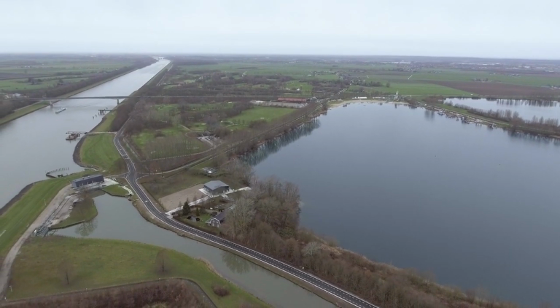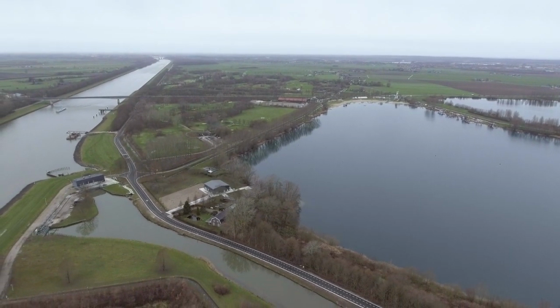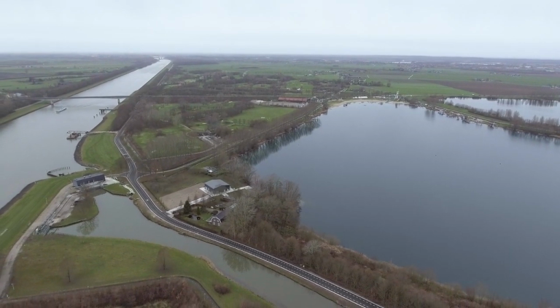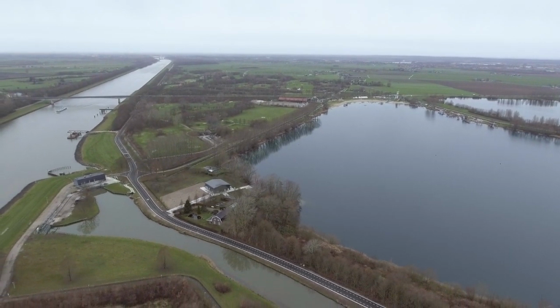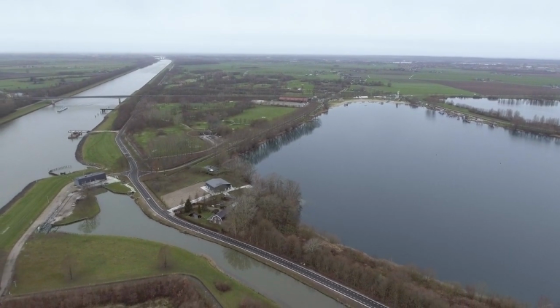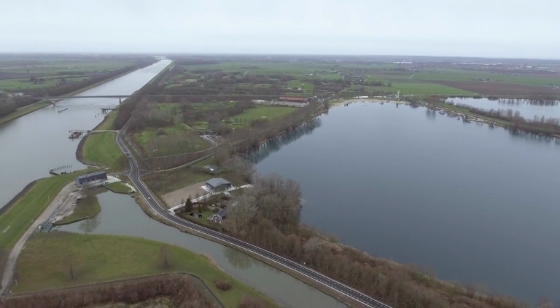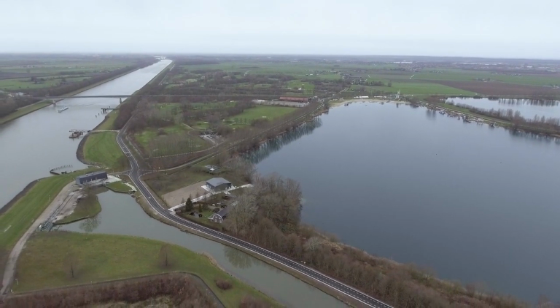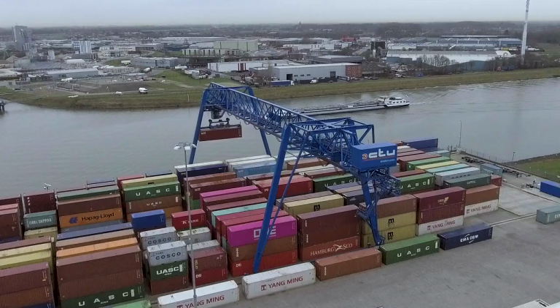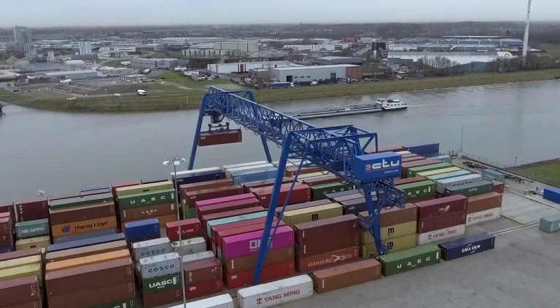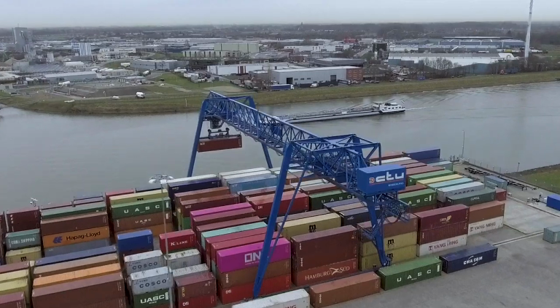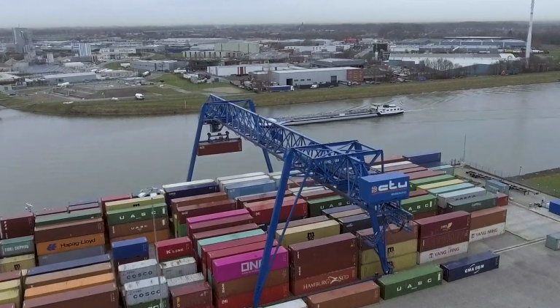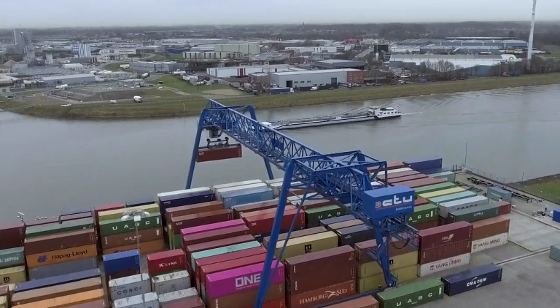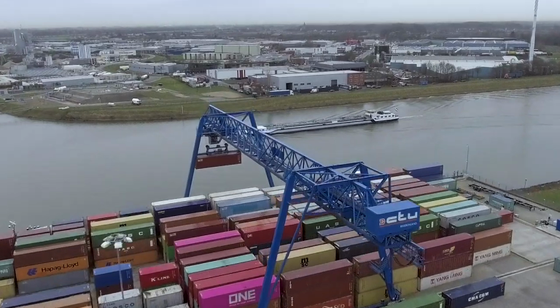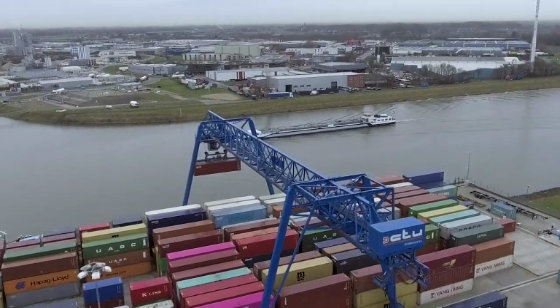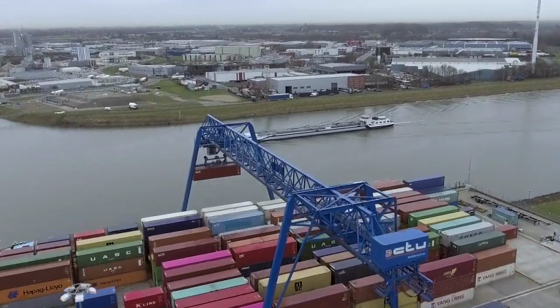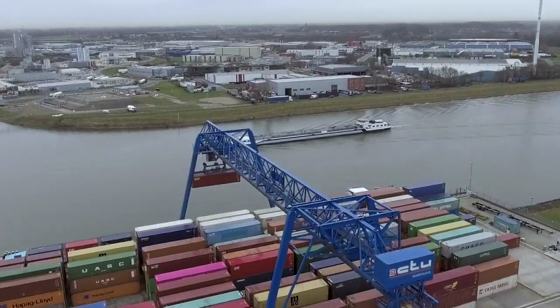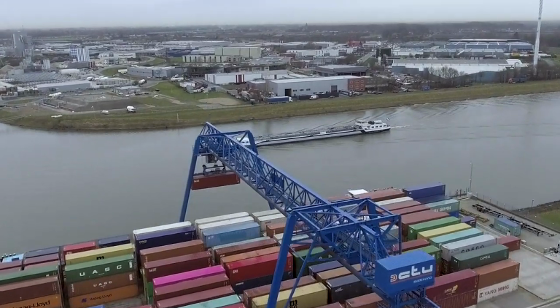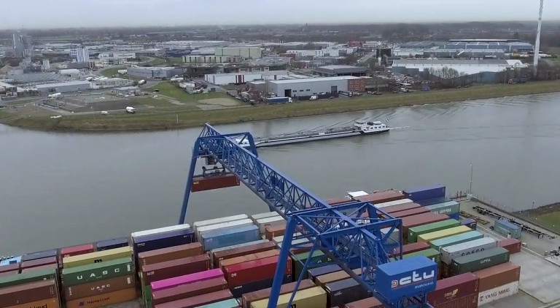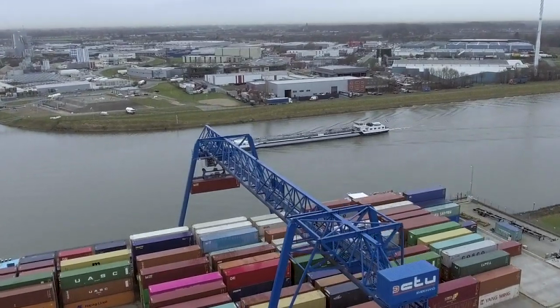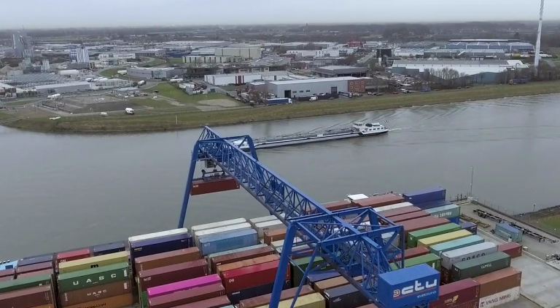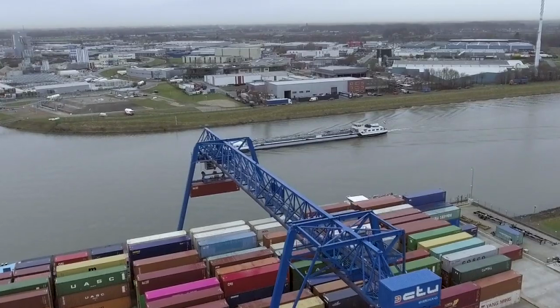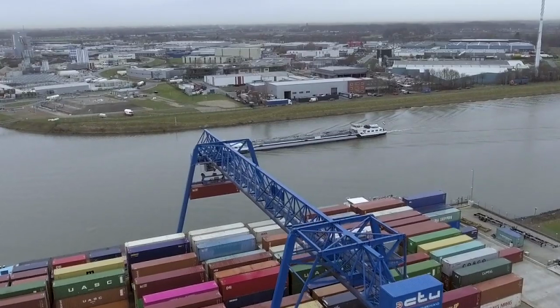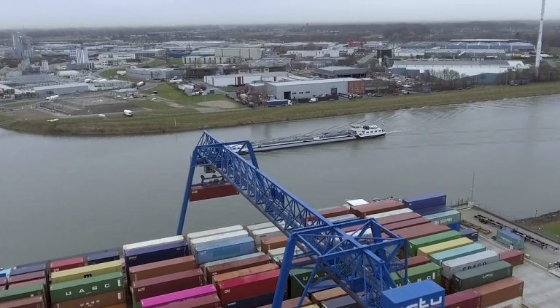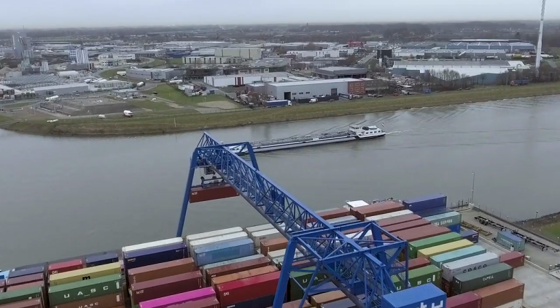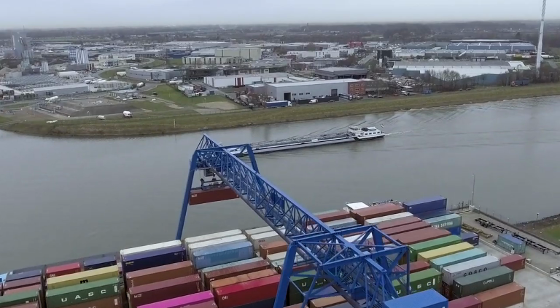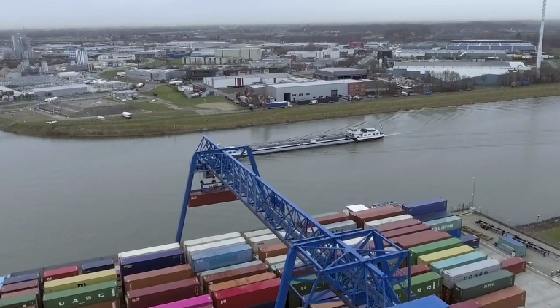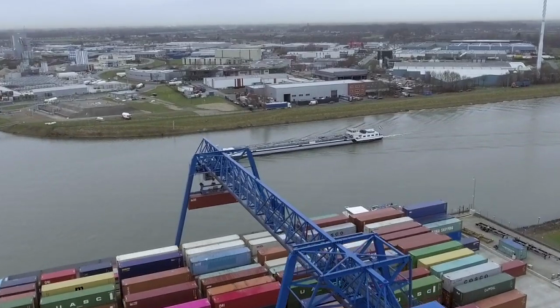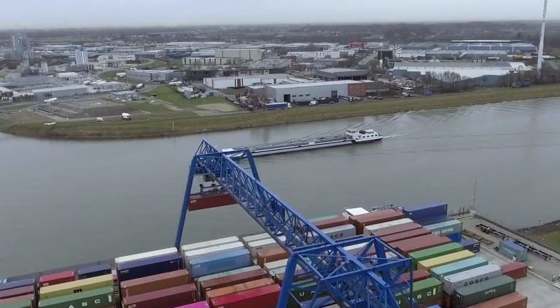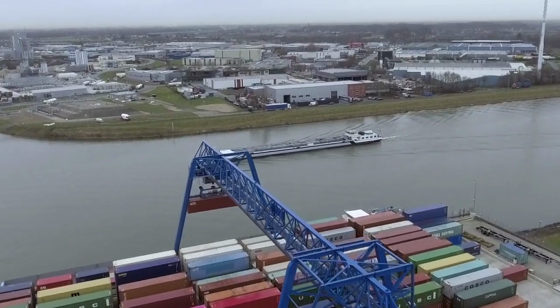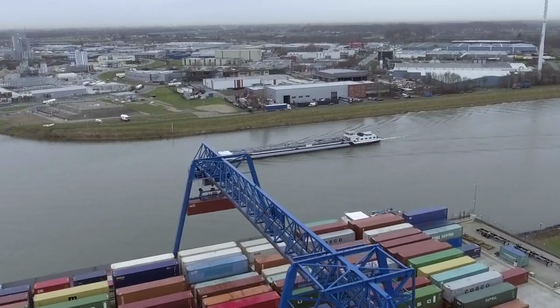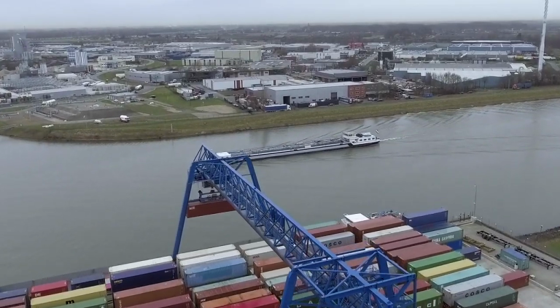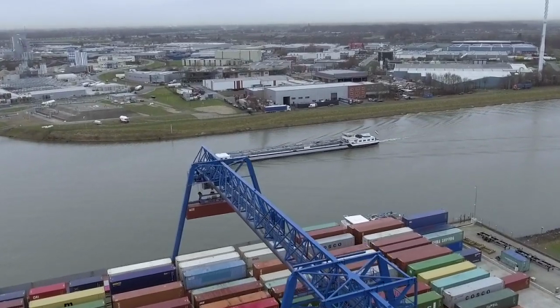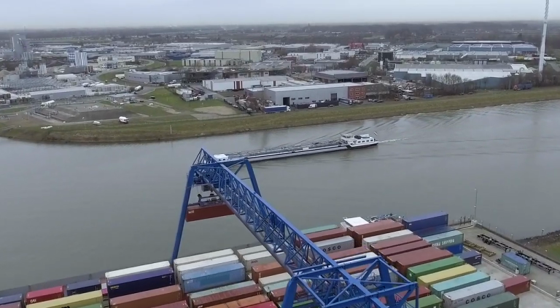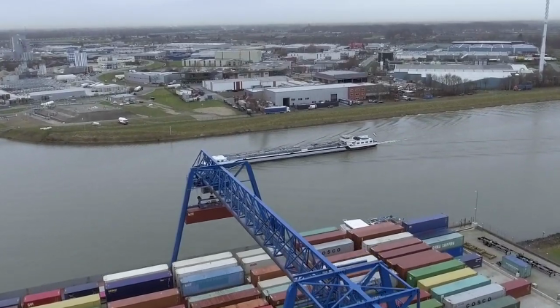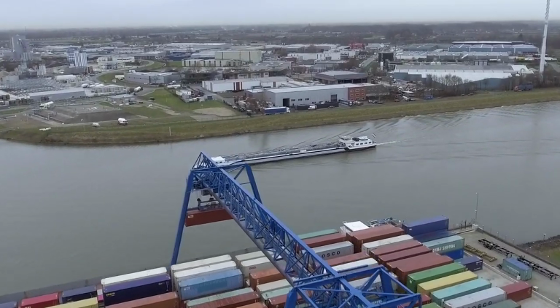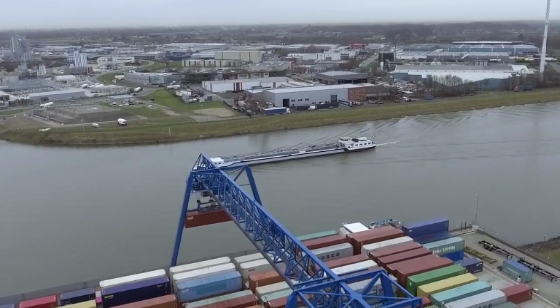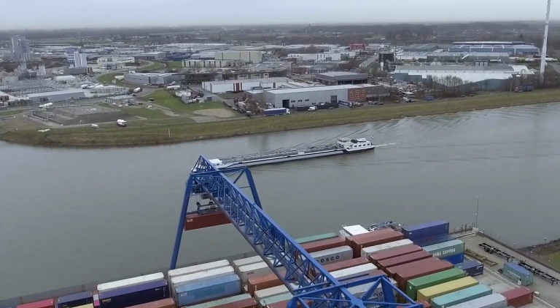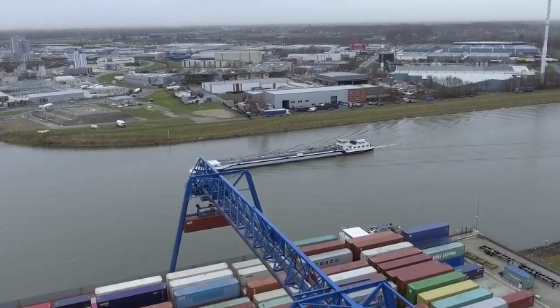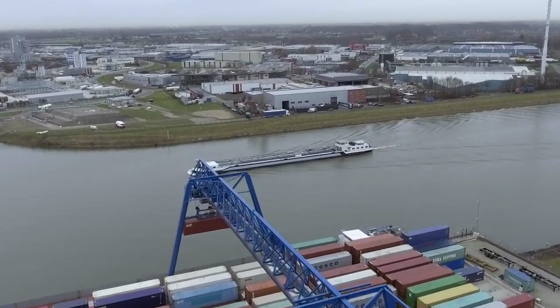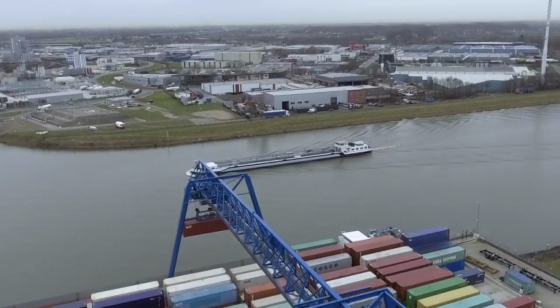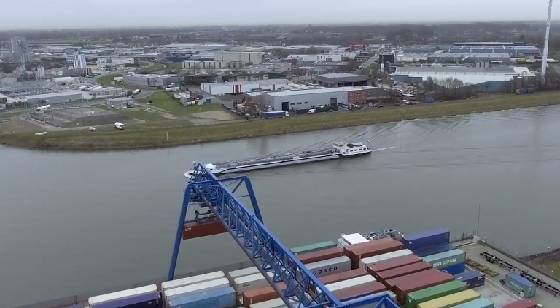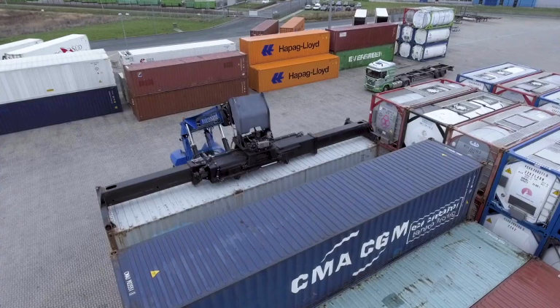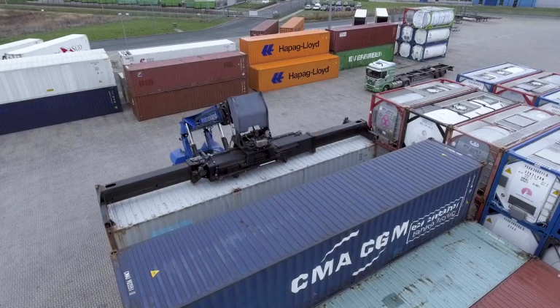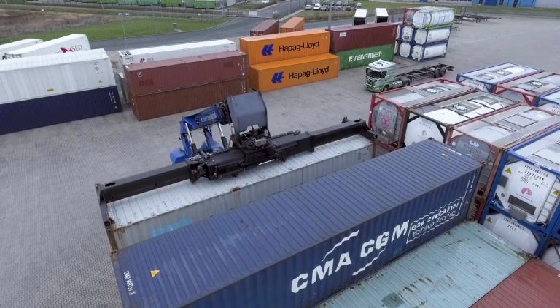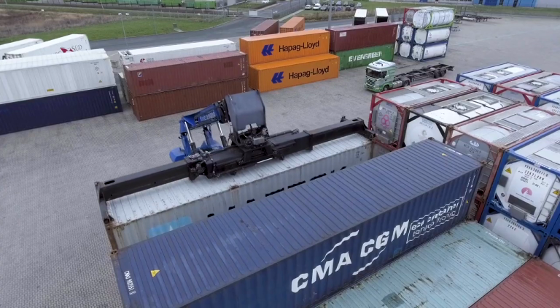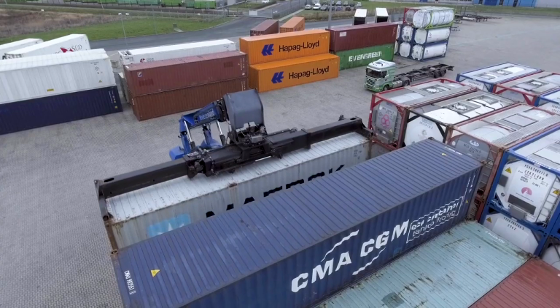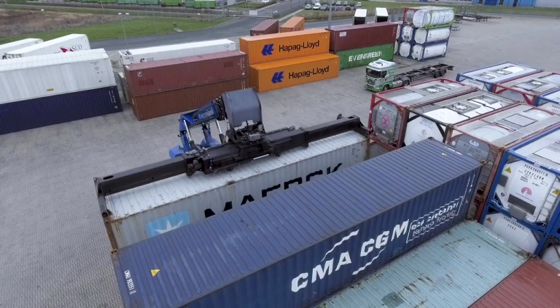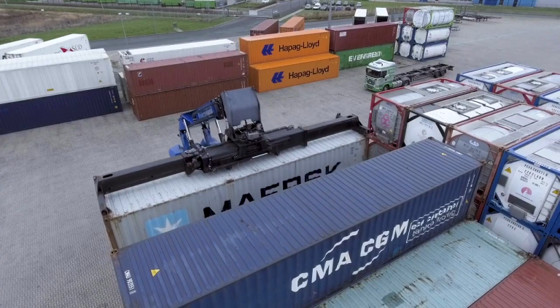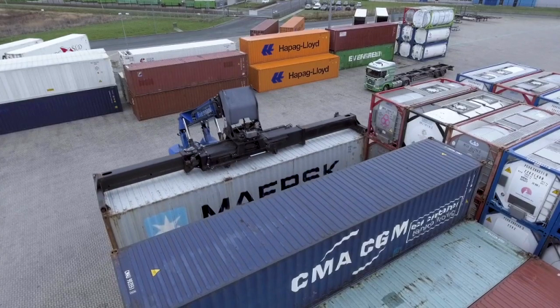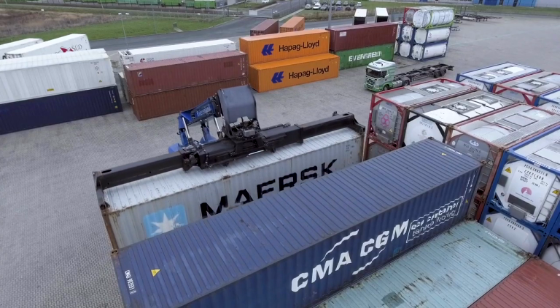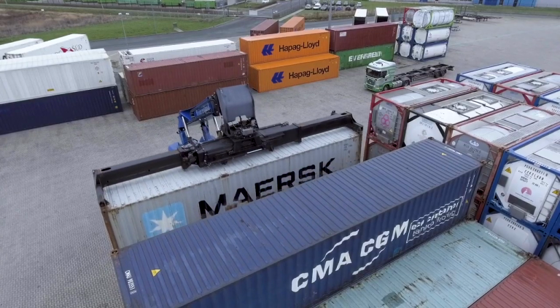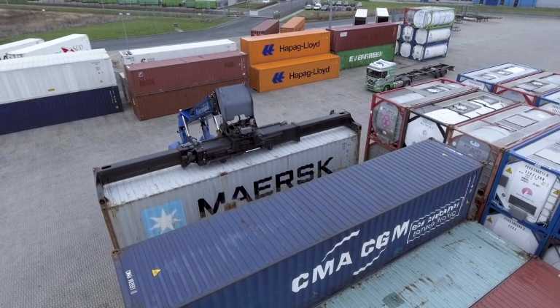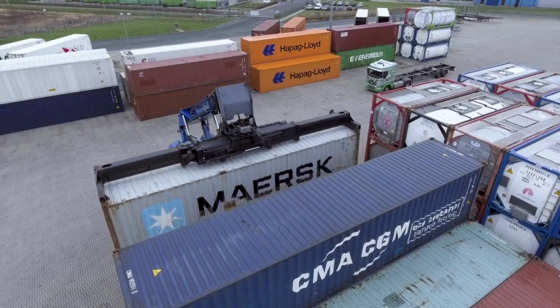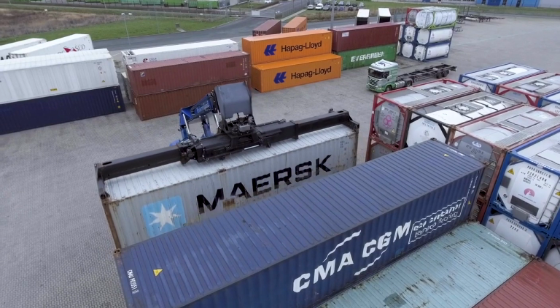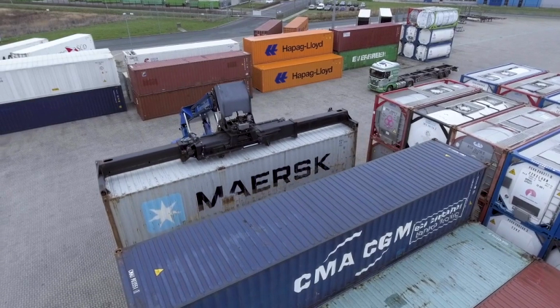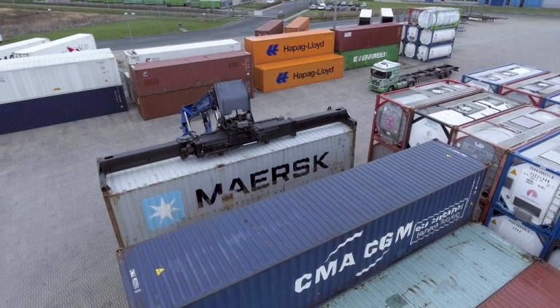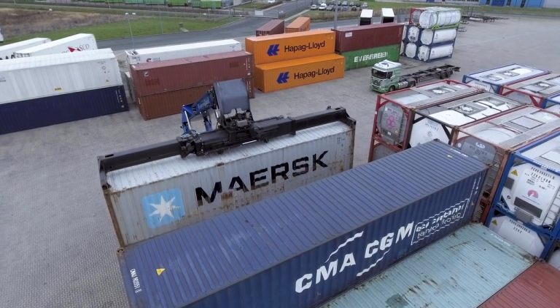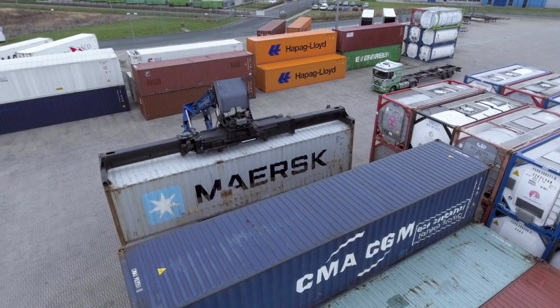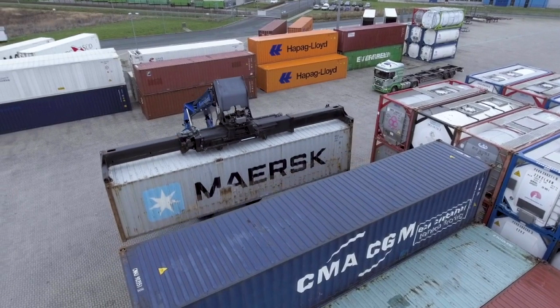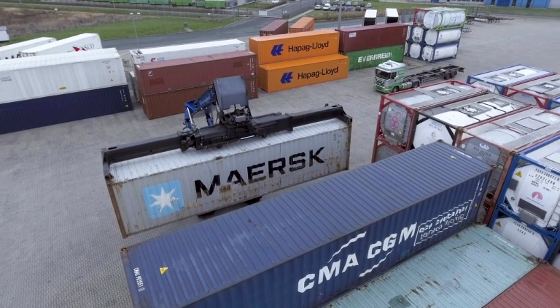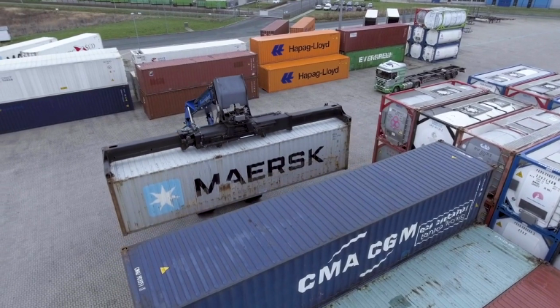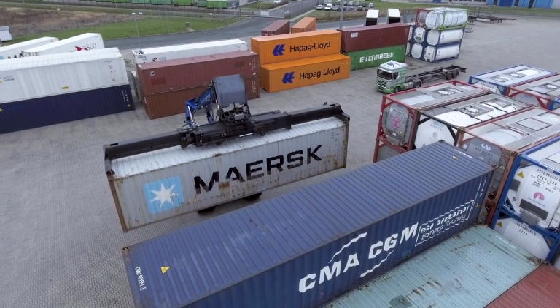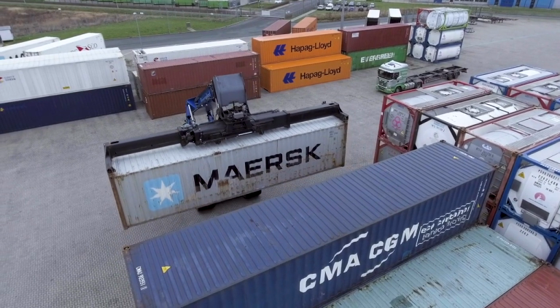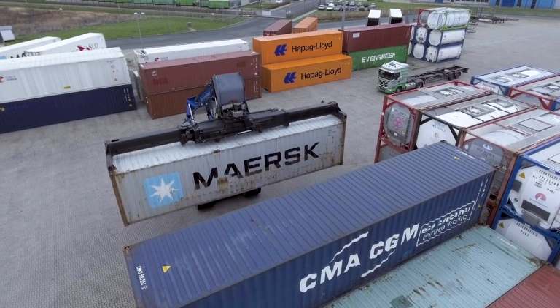From Asia, via Rotterdam, using inland vessels, the containers with Oki products arrive at the Thiel terminal.